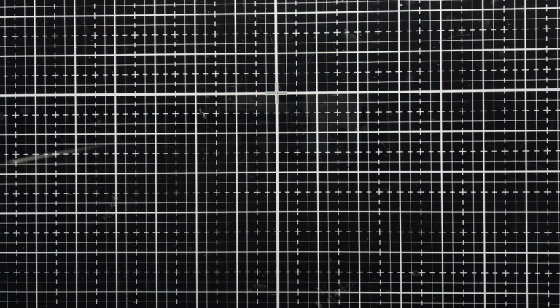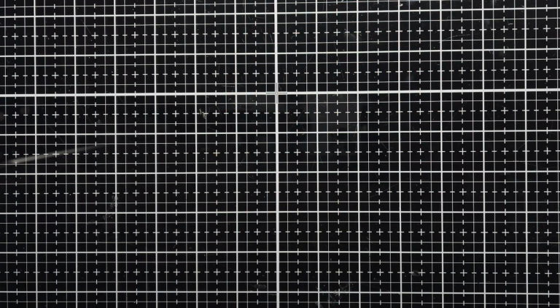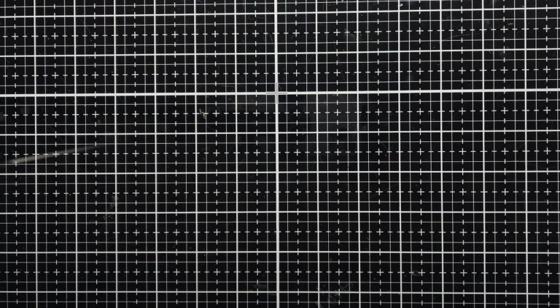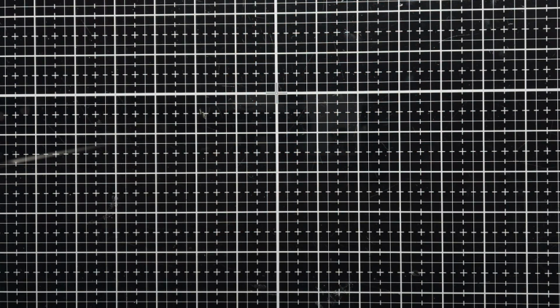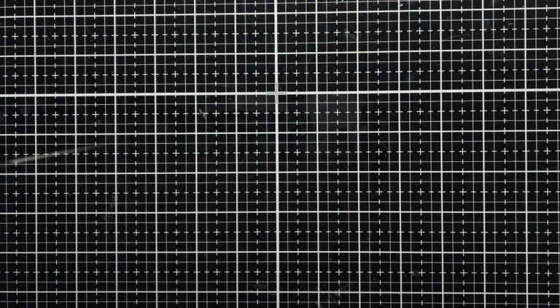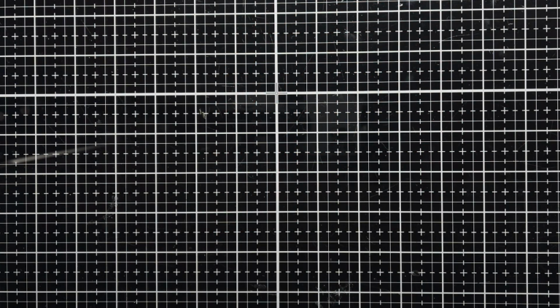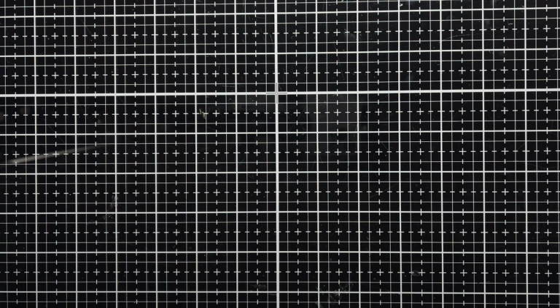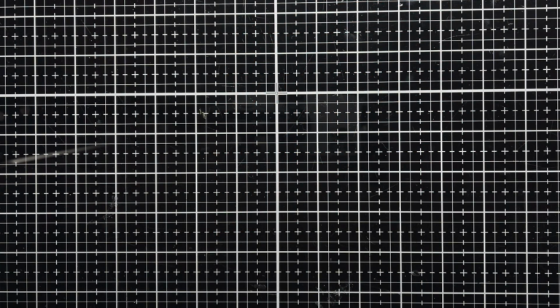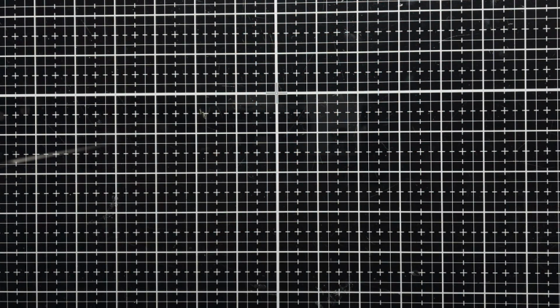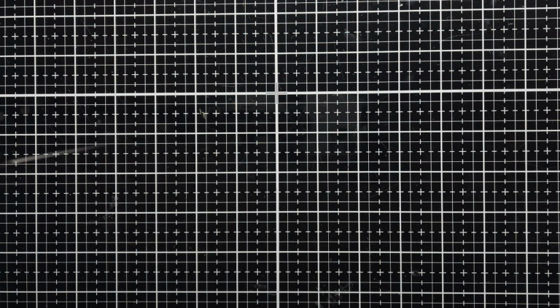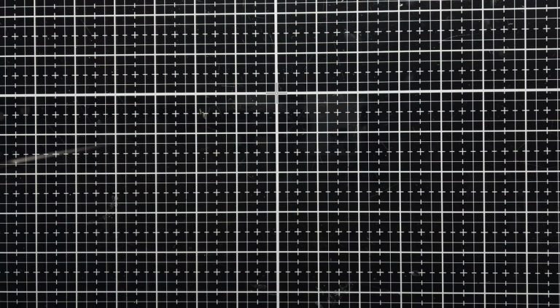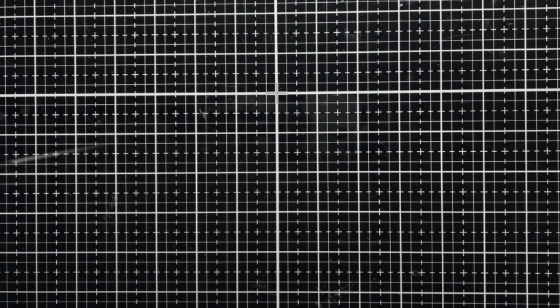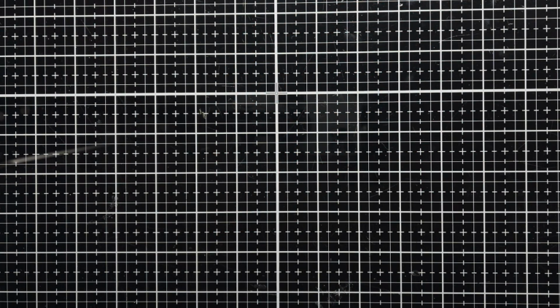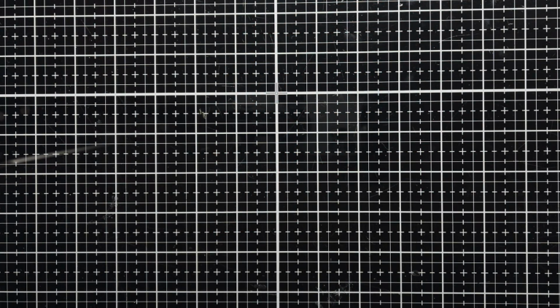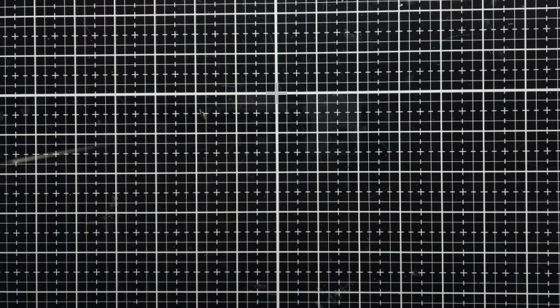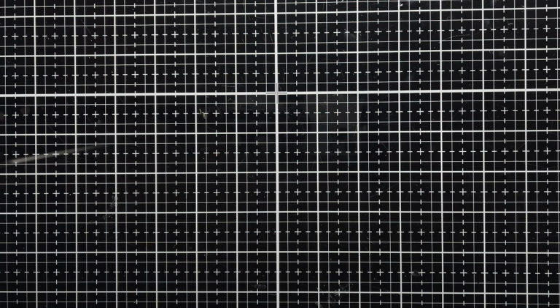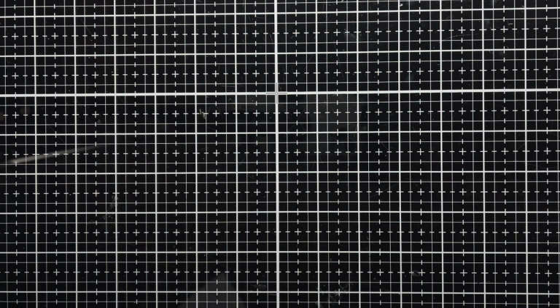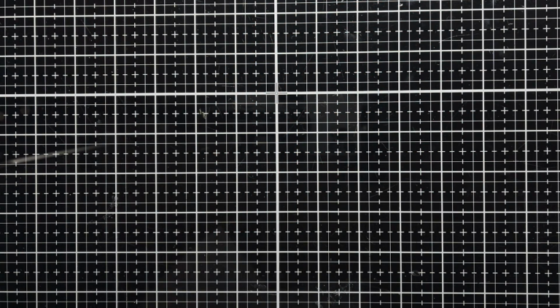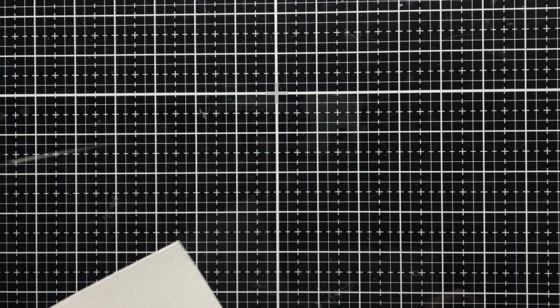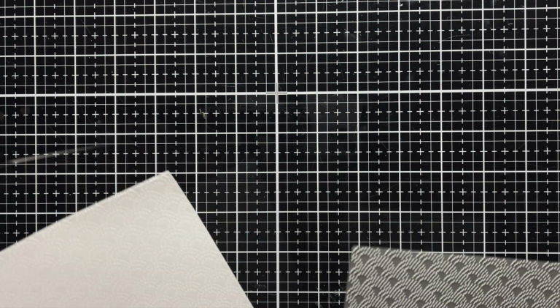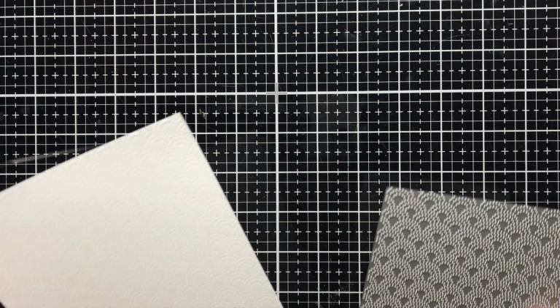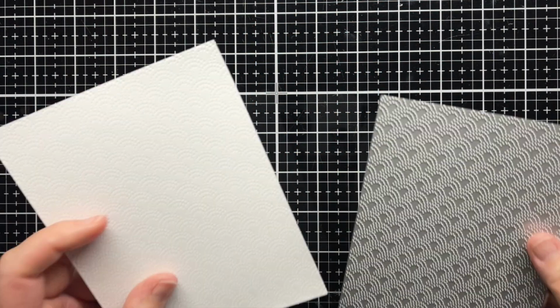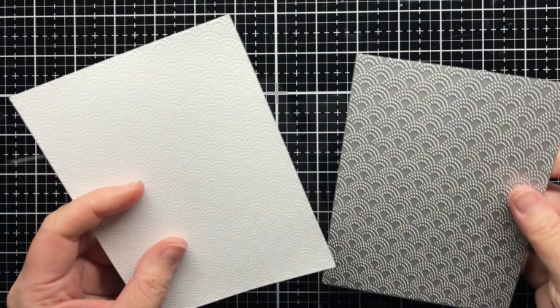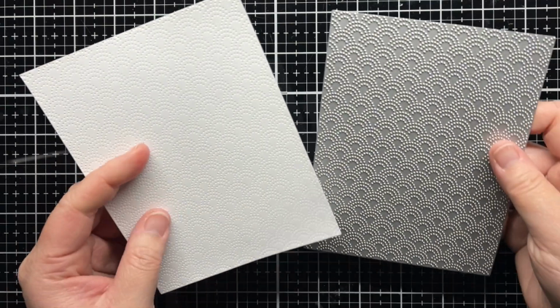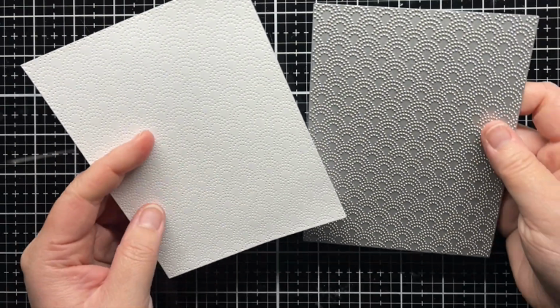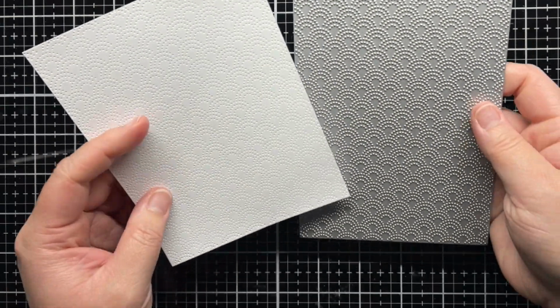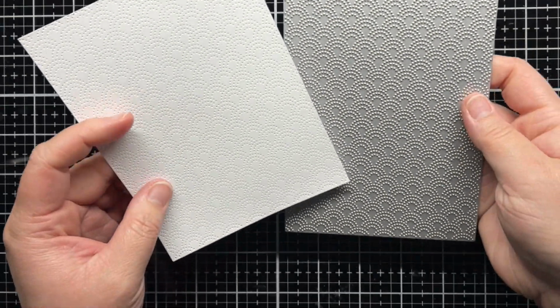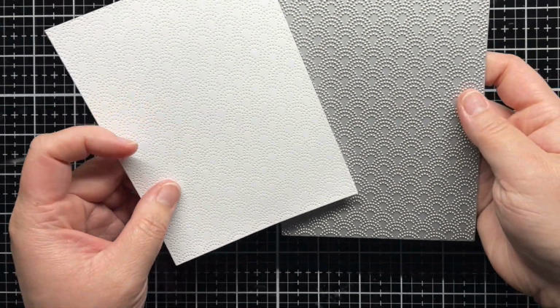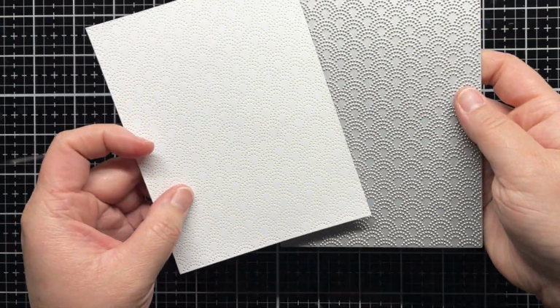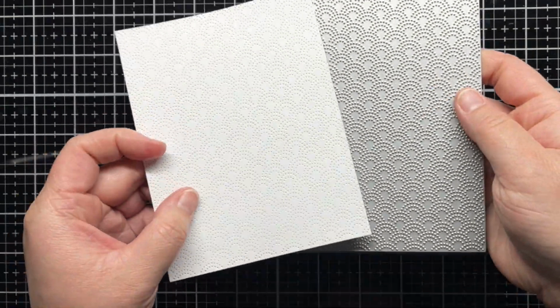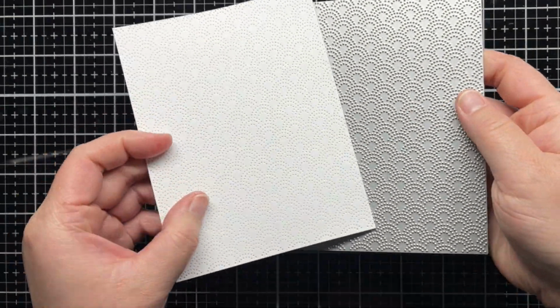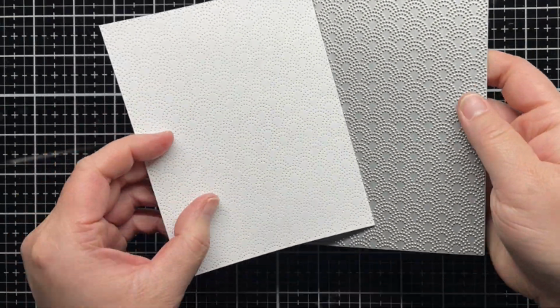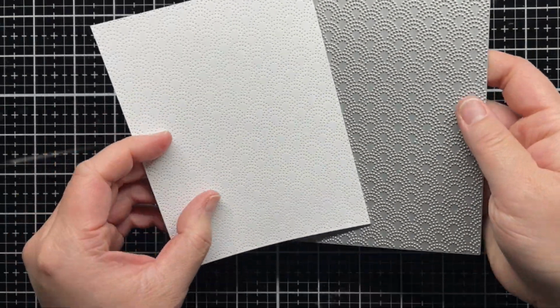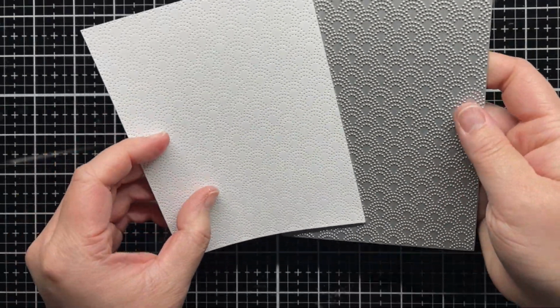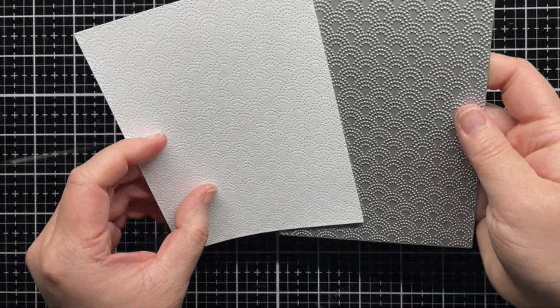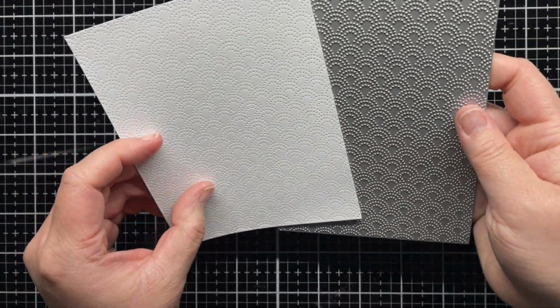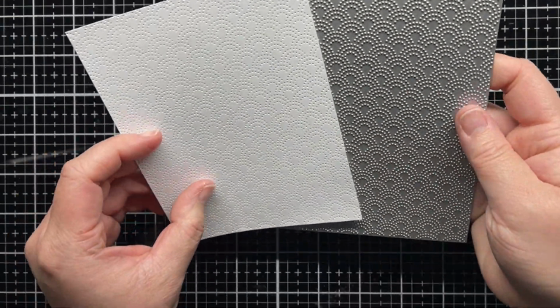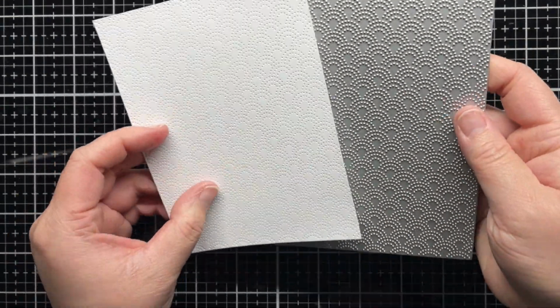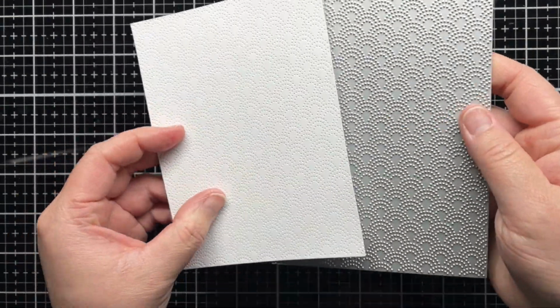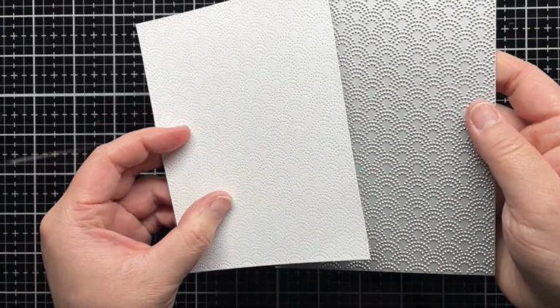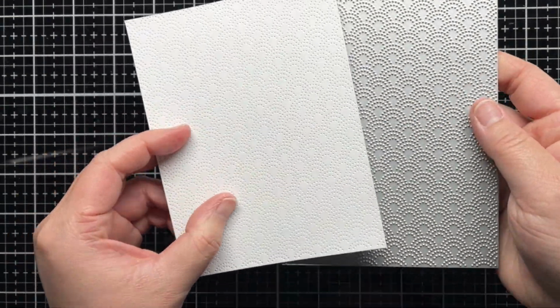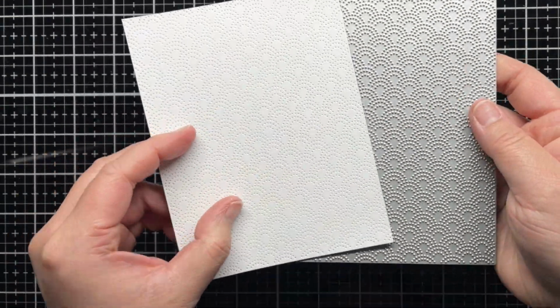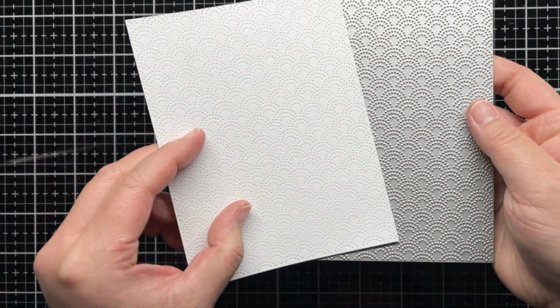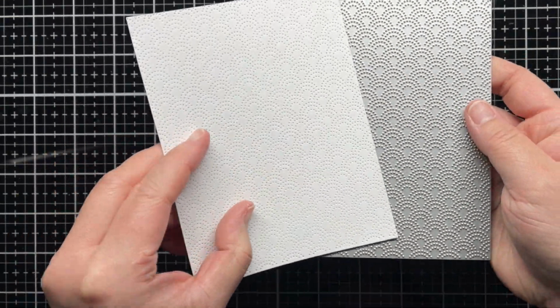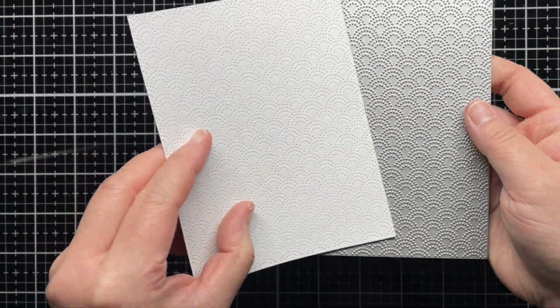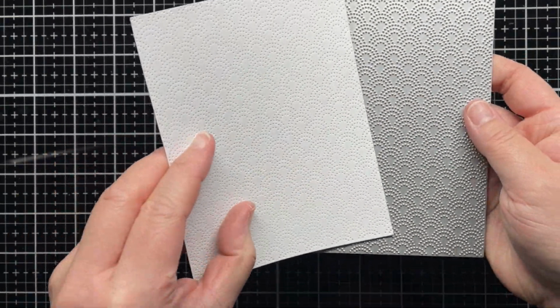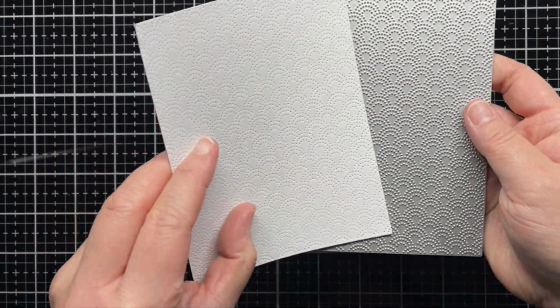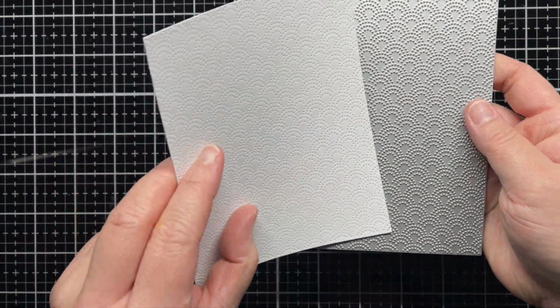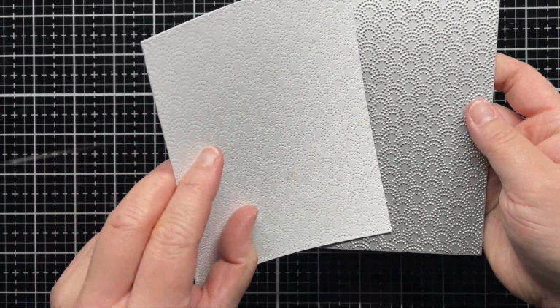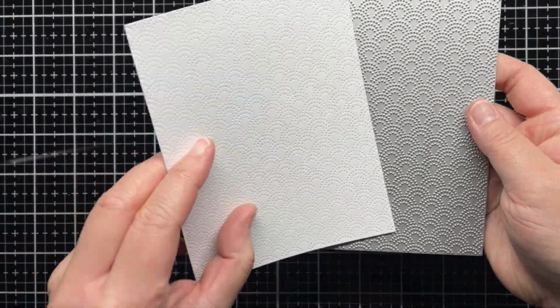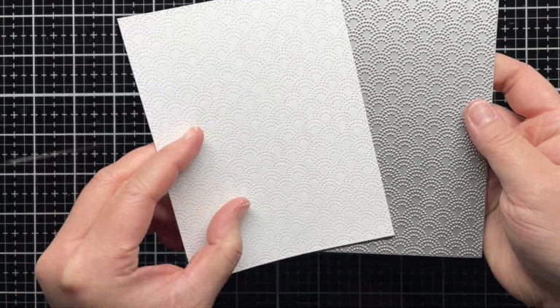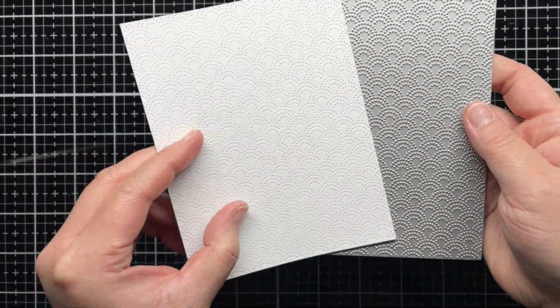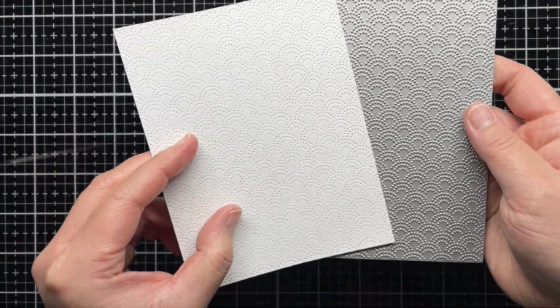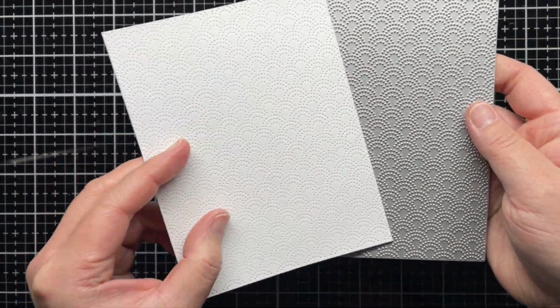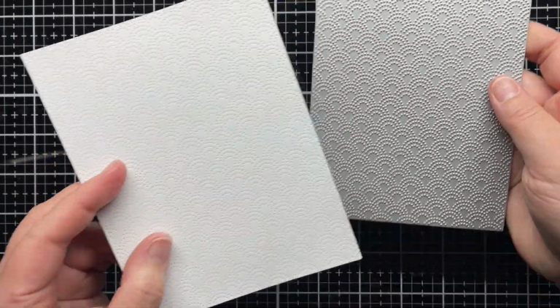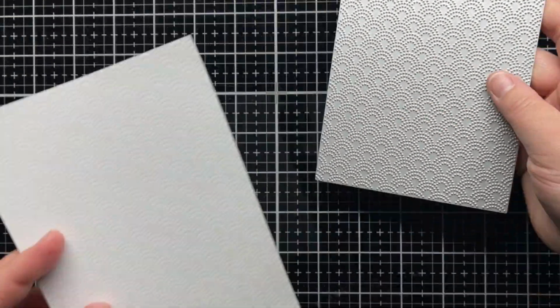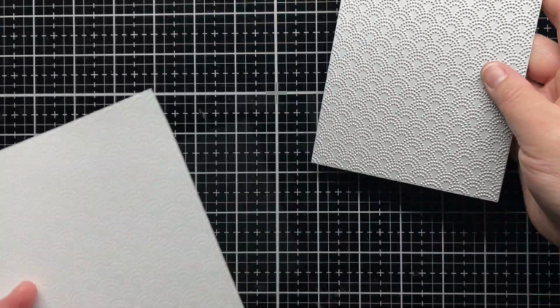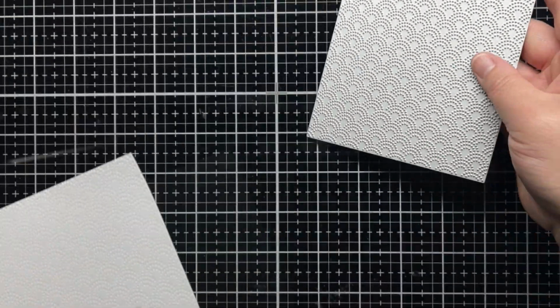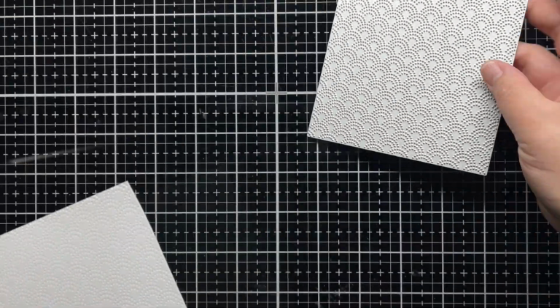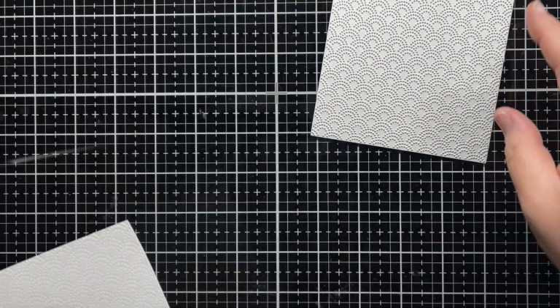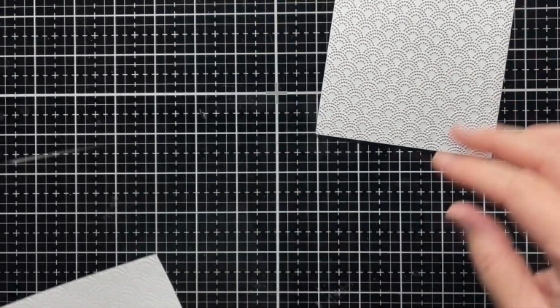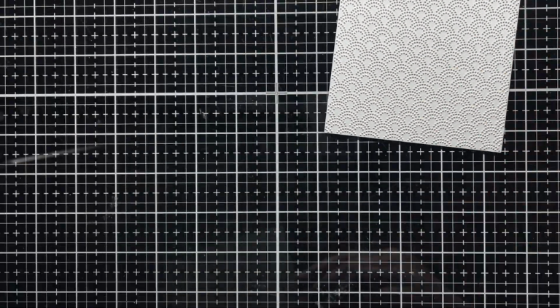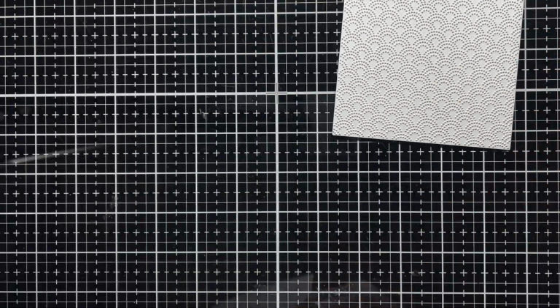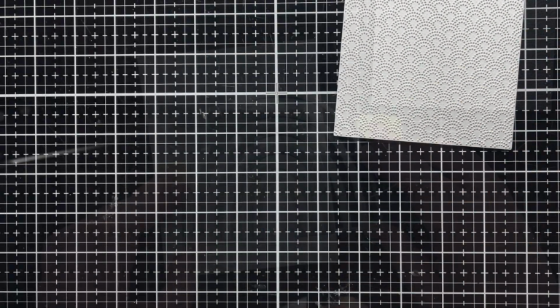First I die cut the new Rainbow Stipple Cover Plate die from an A2 panel of white cardstock. I love all the detail in this die.